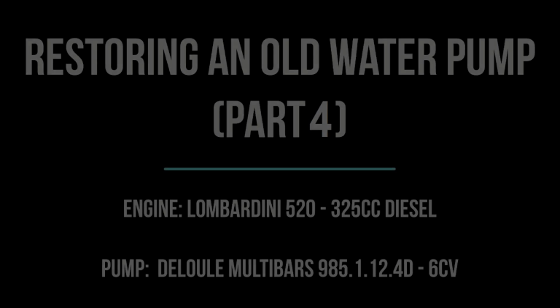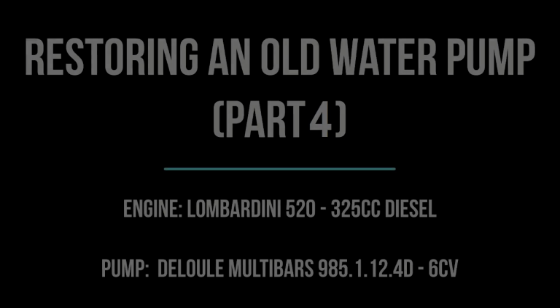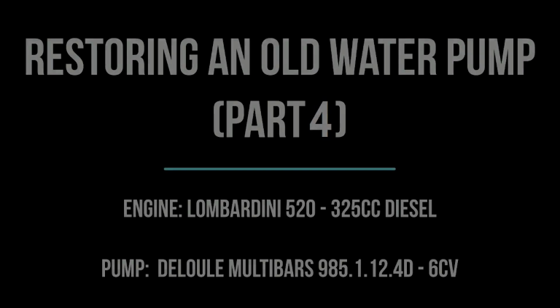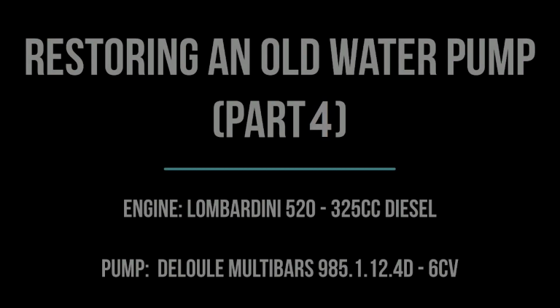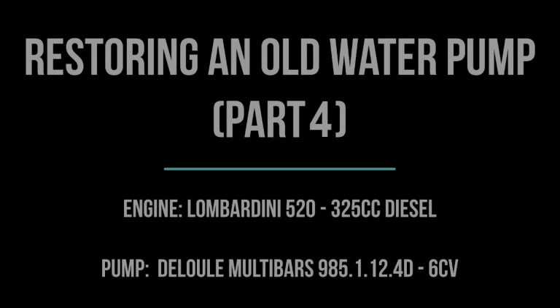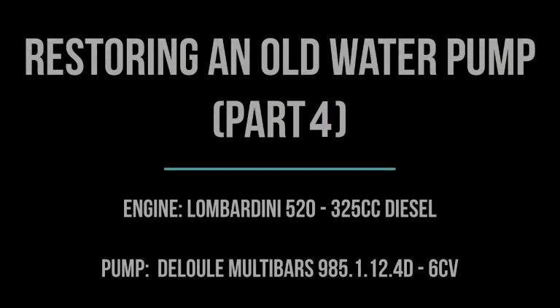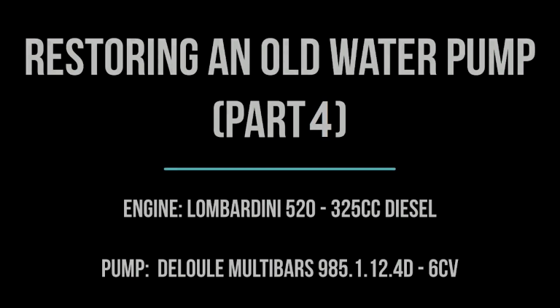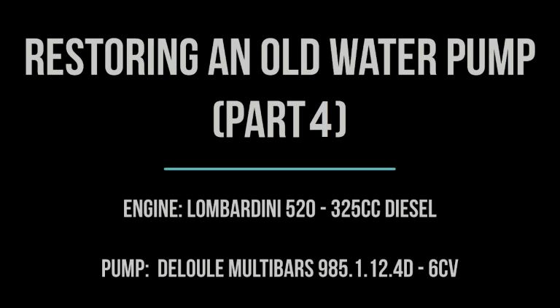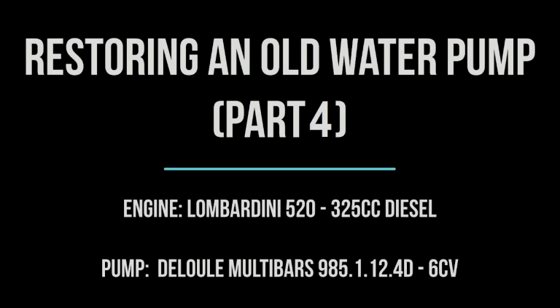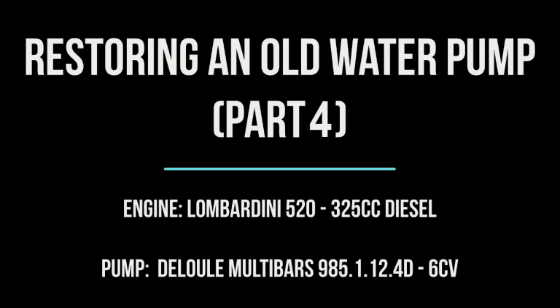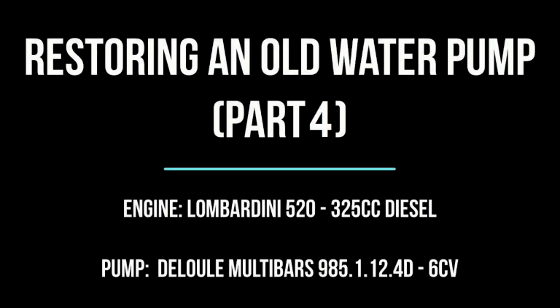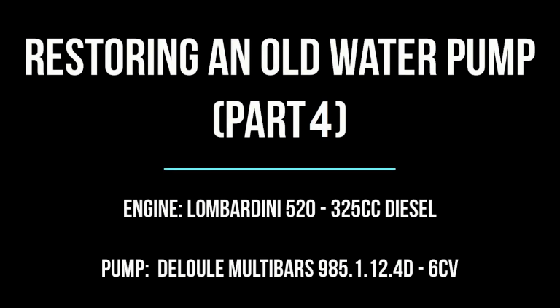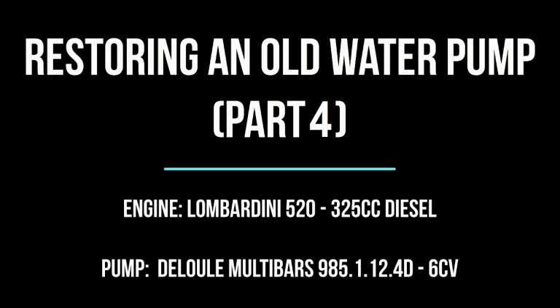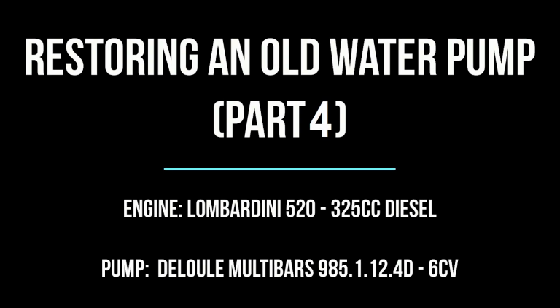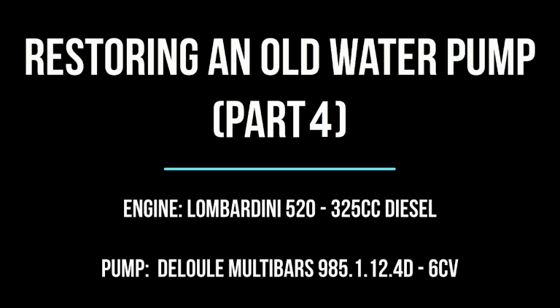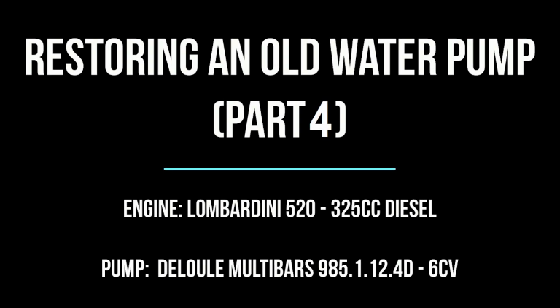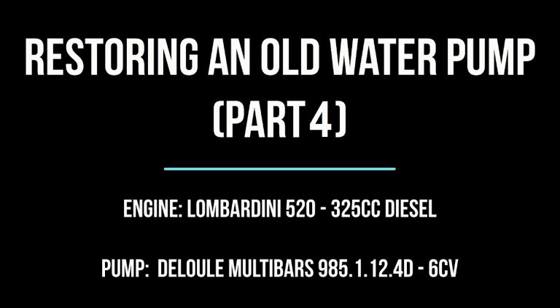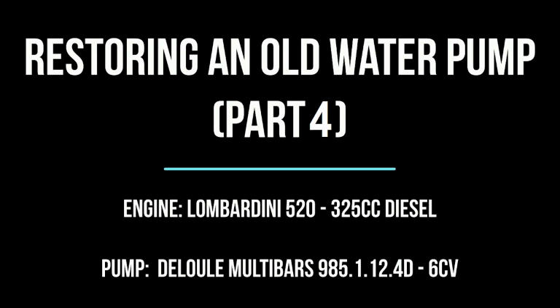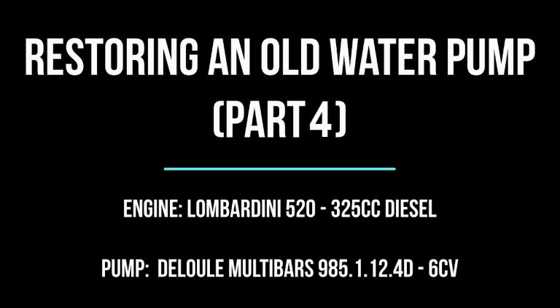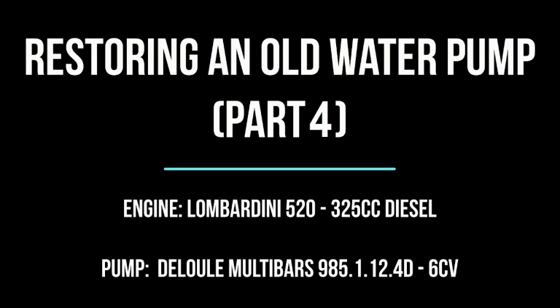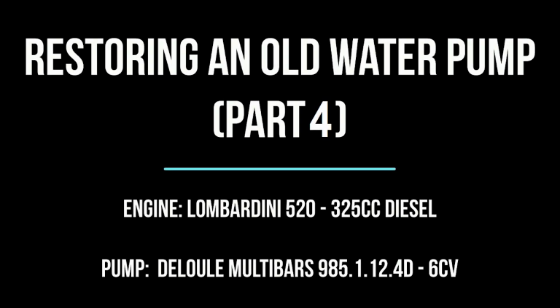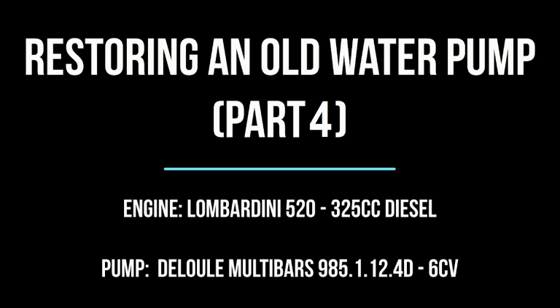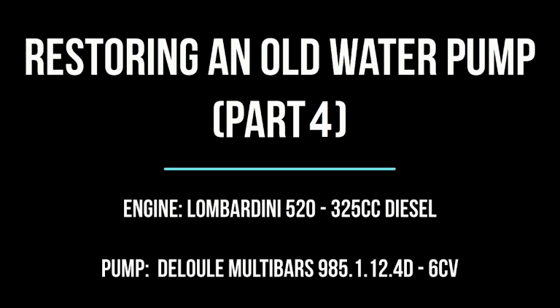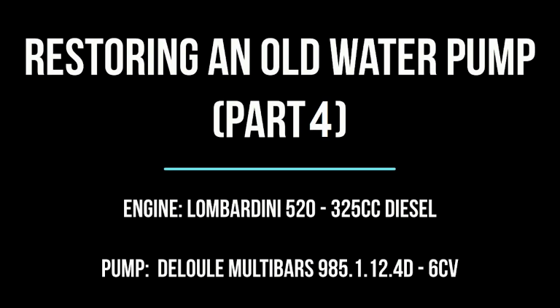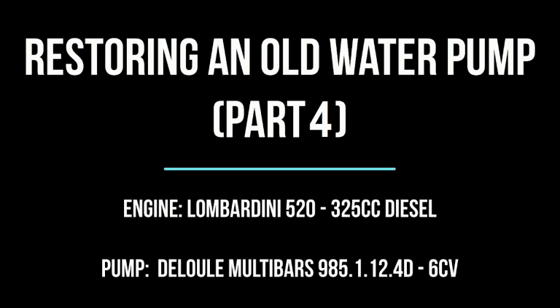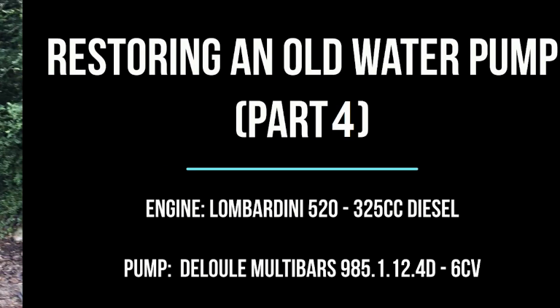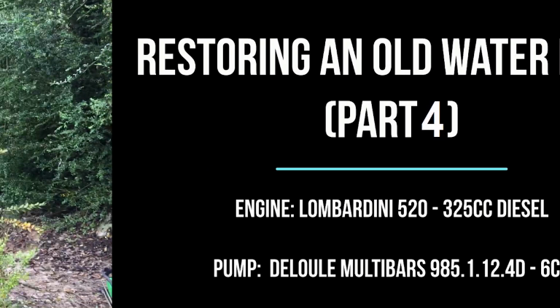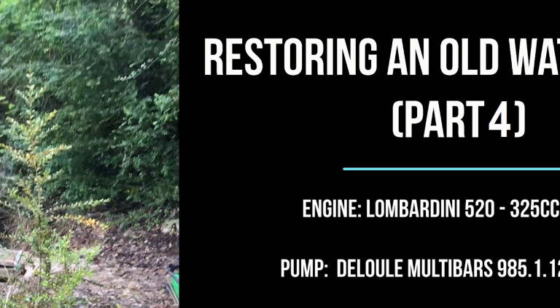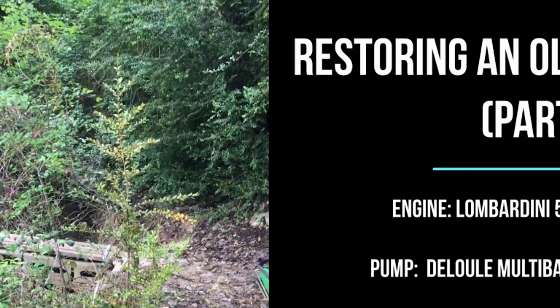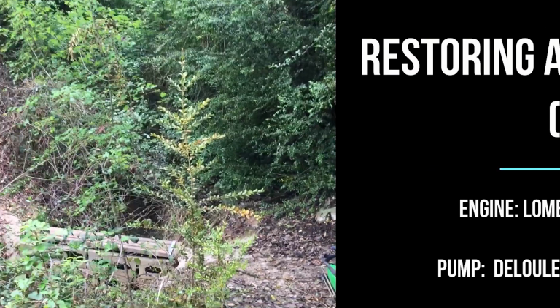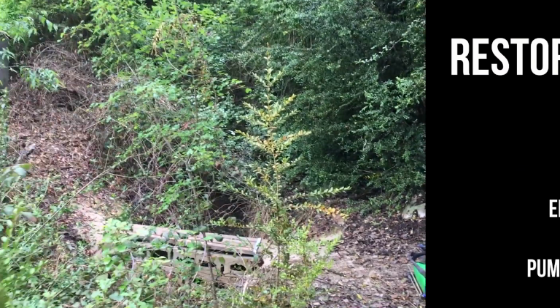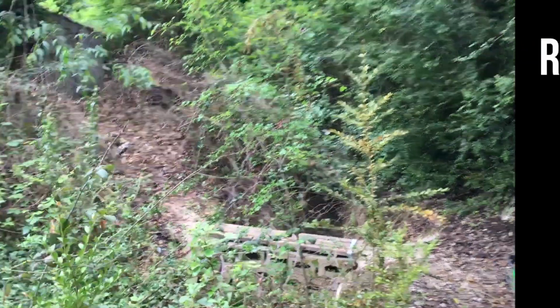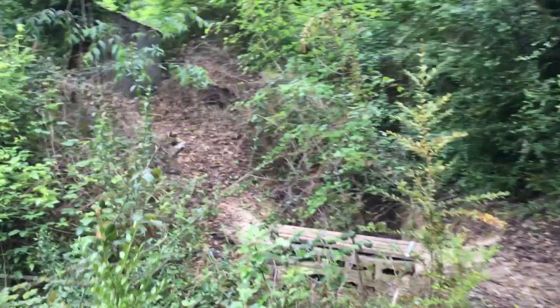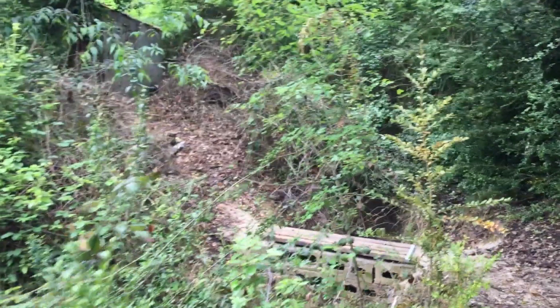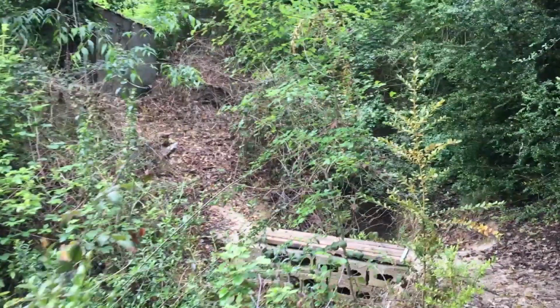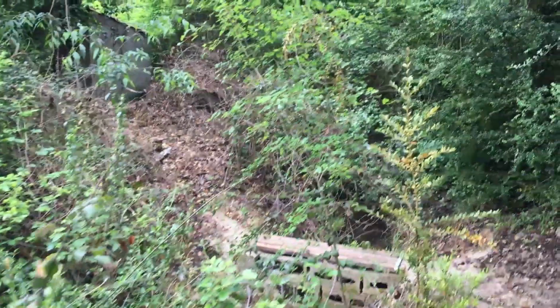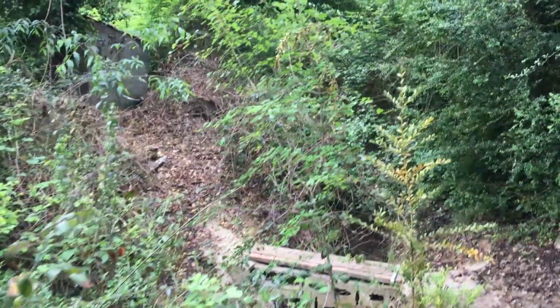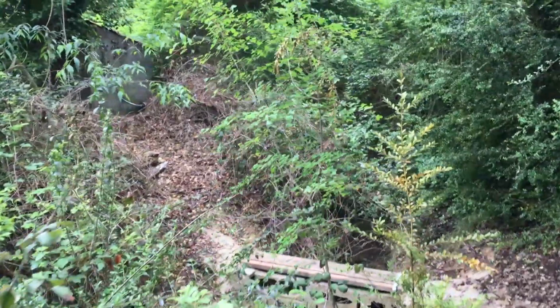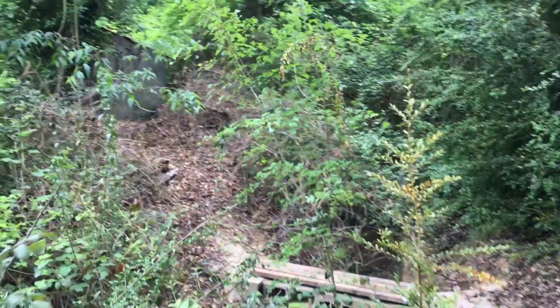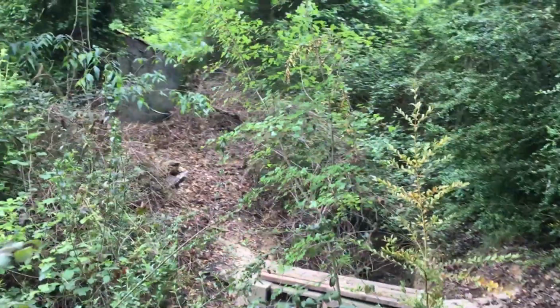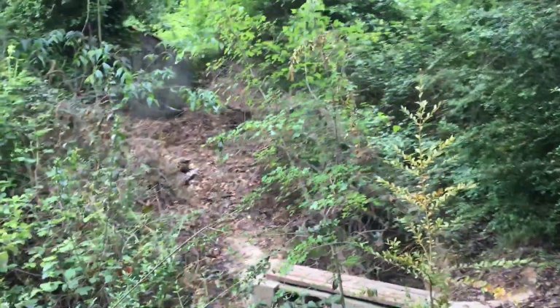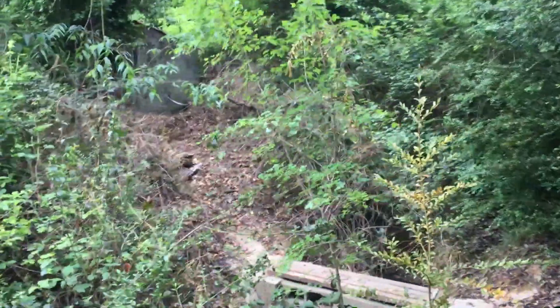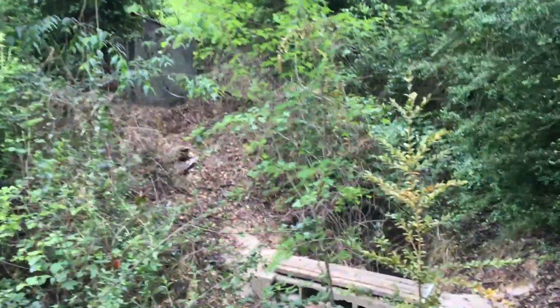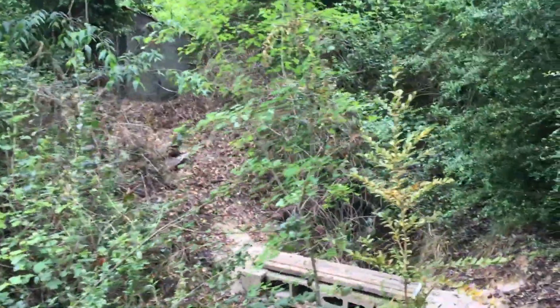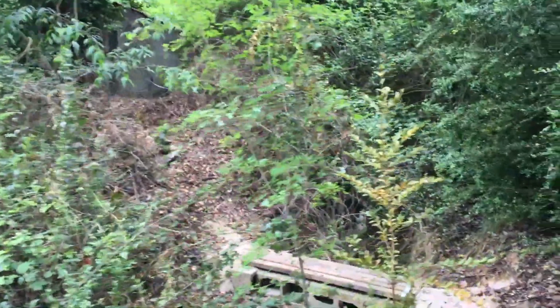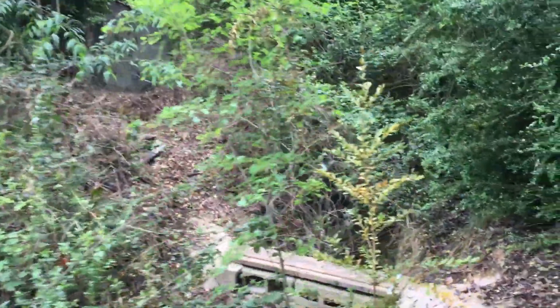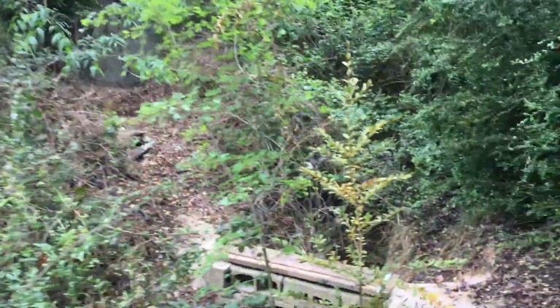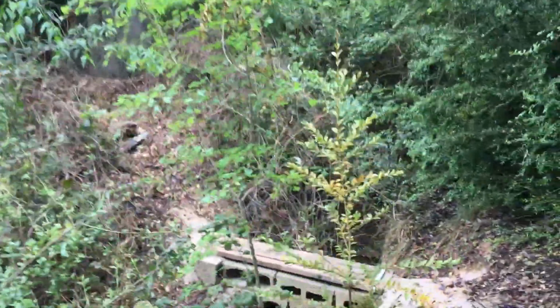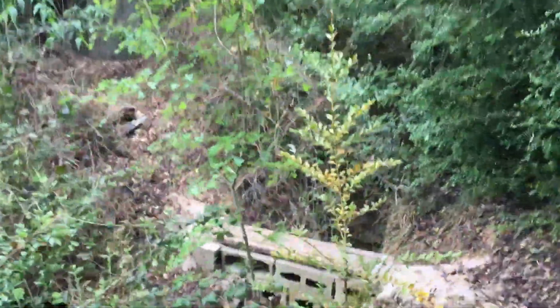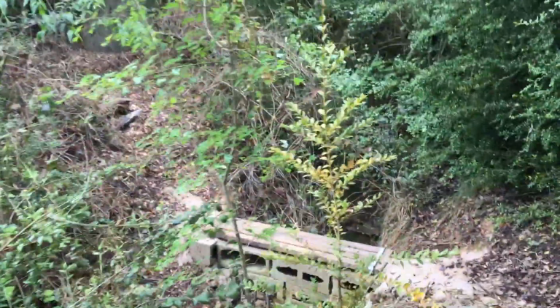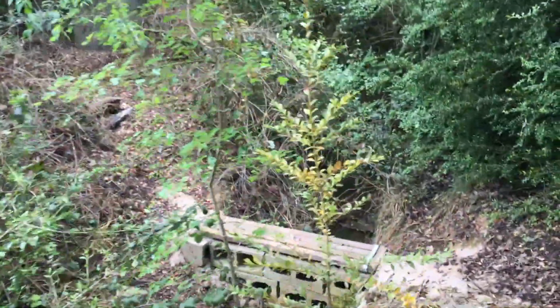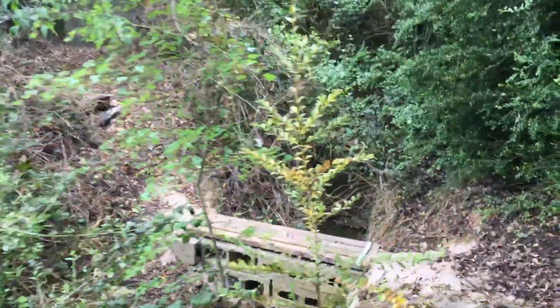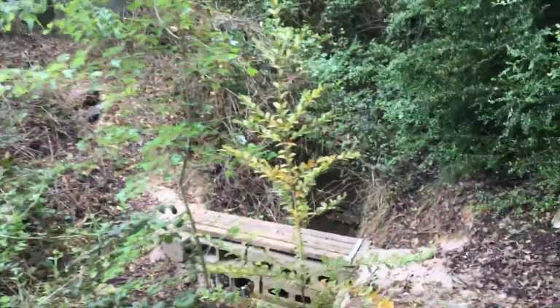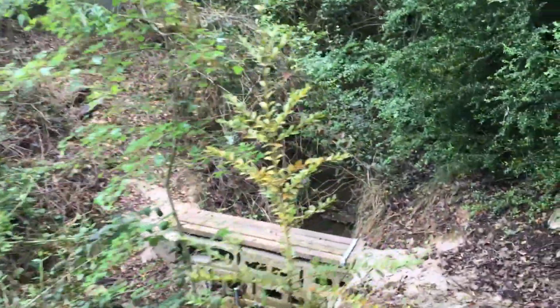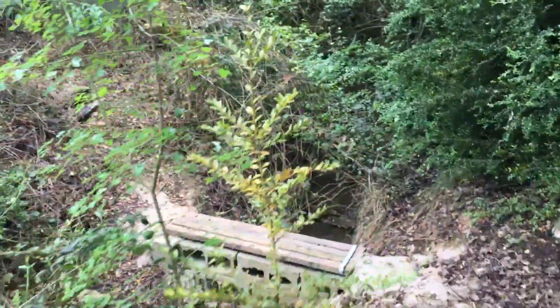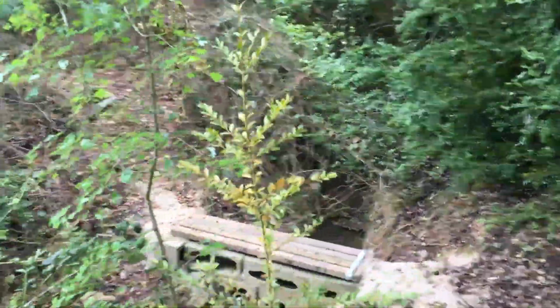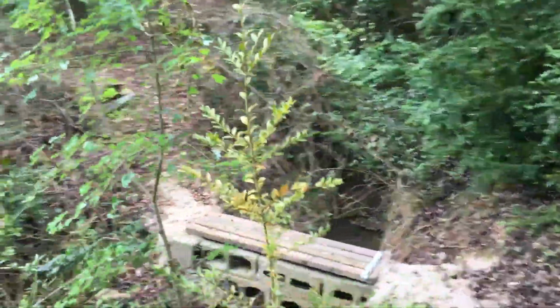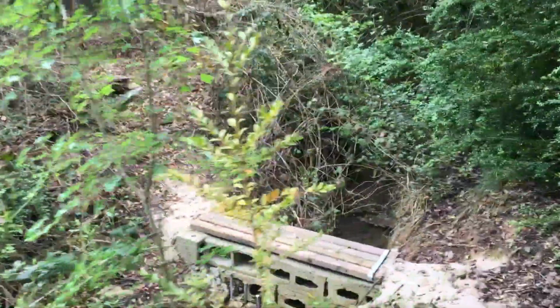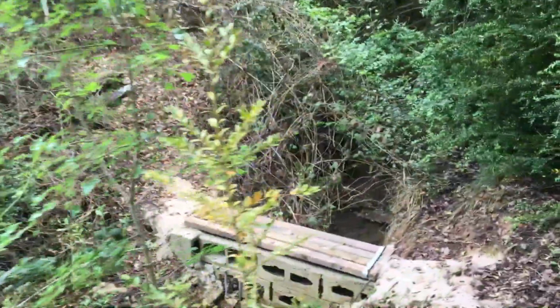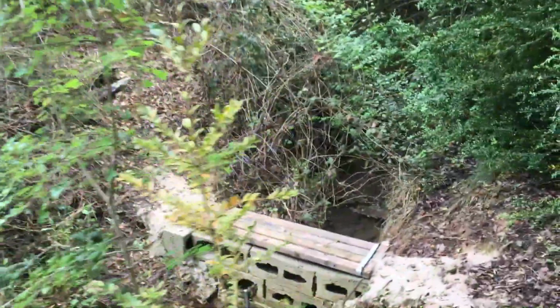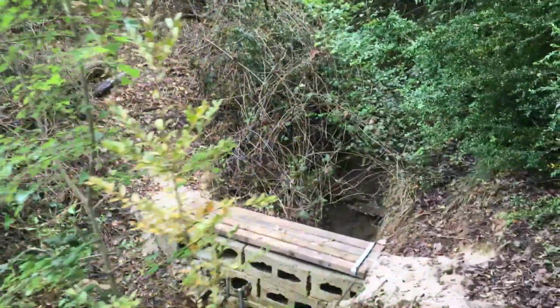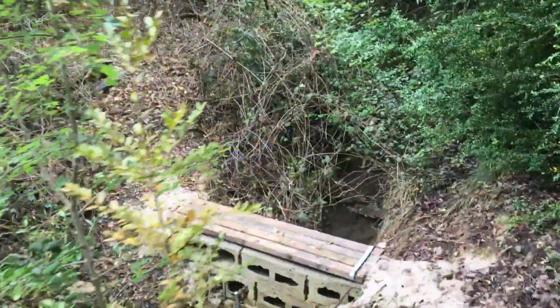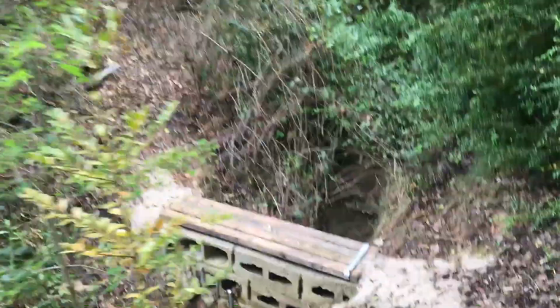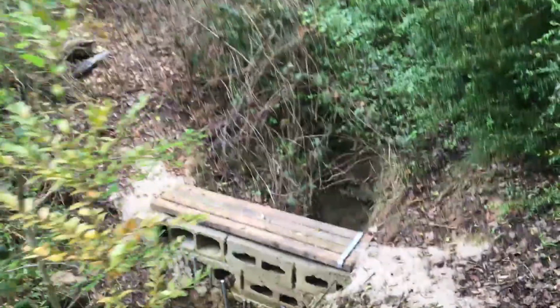Hello and welcome back! On this episode we're going to be installing a solar panel on the shed so we can push forward the automation system.